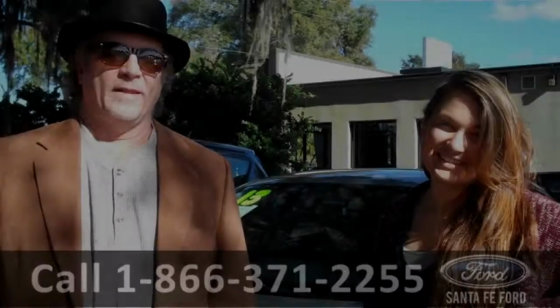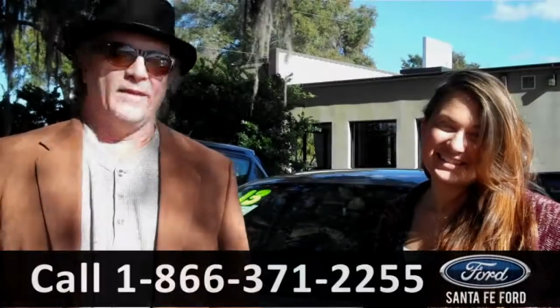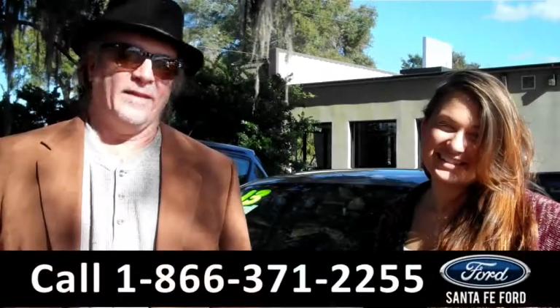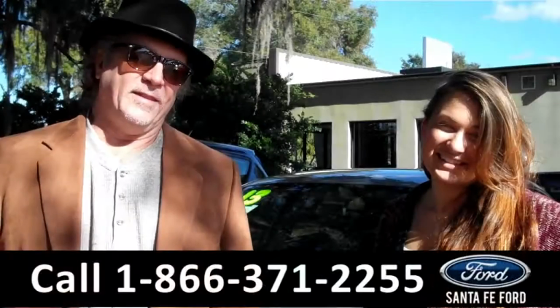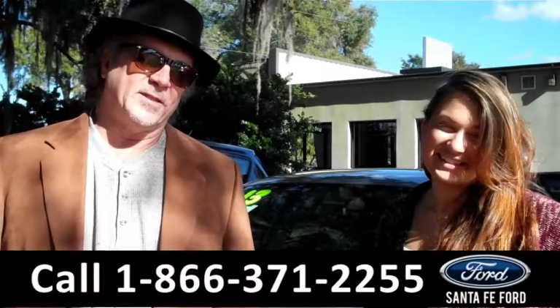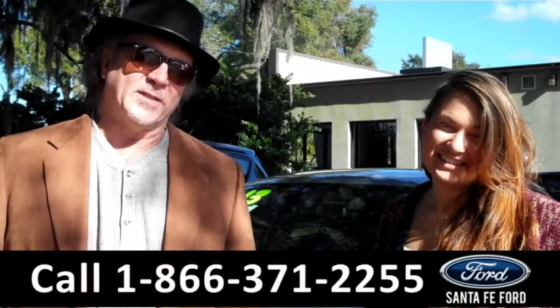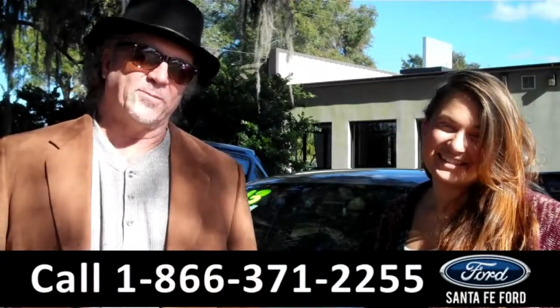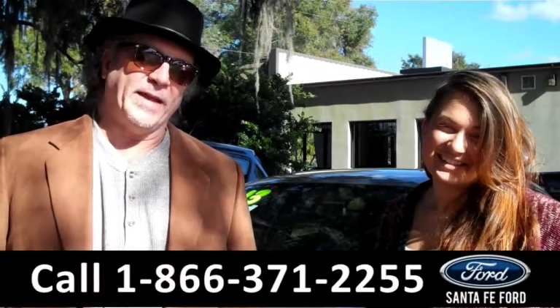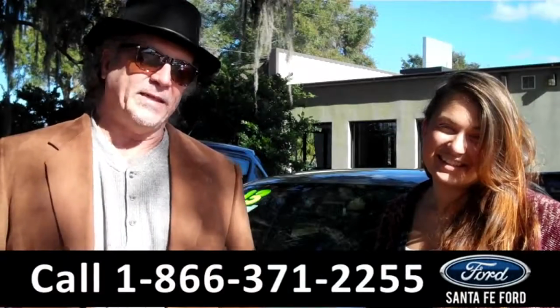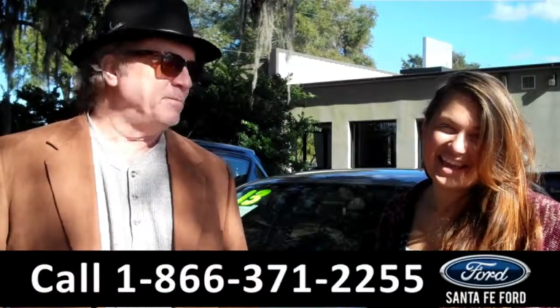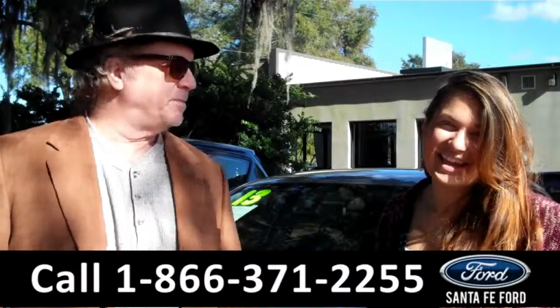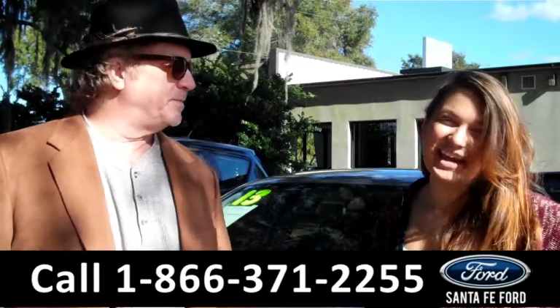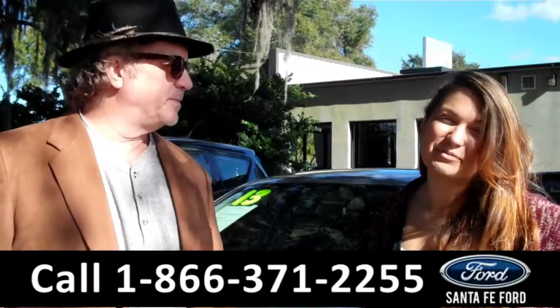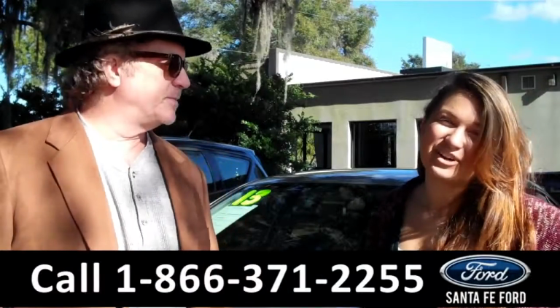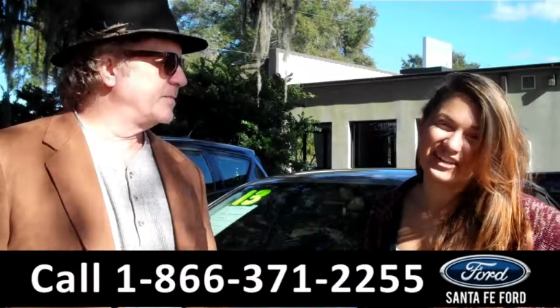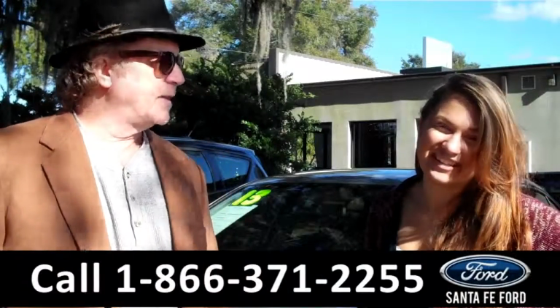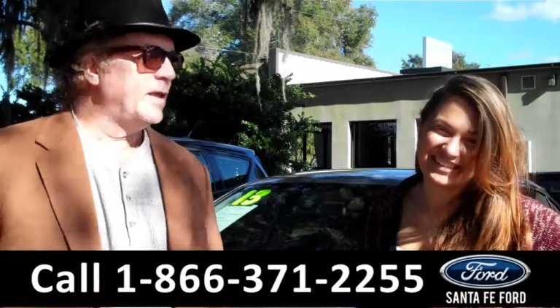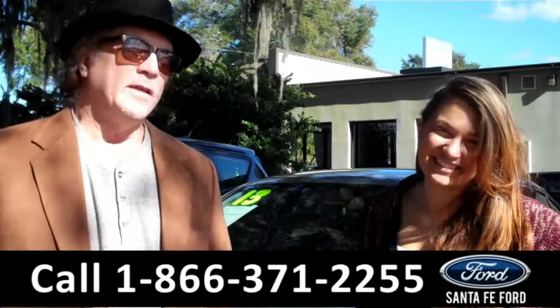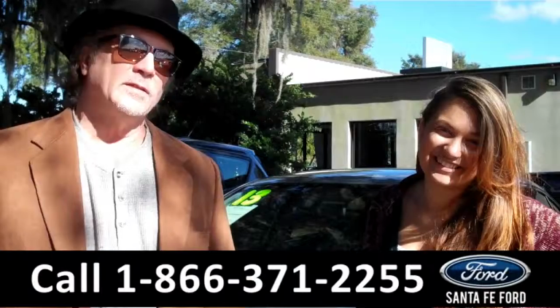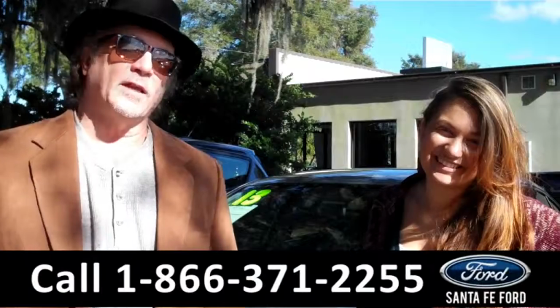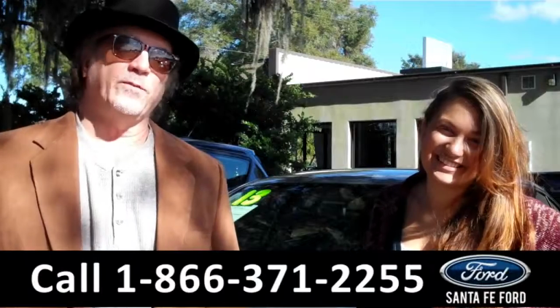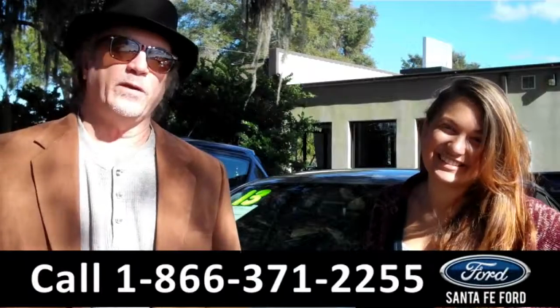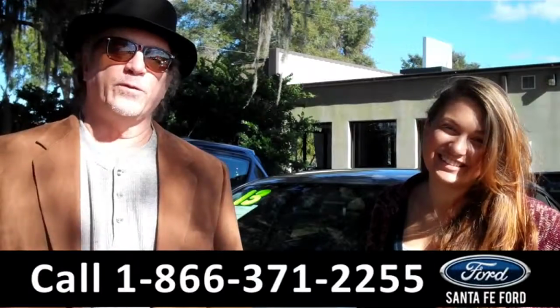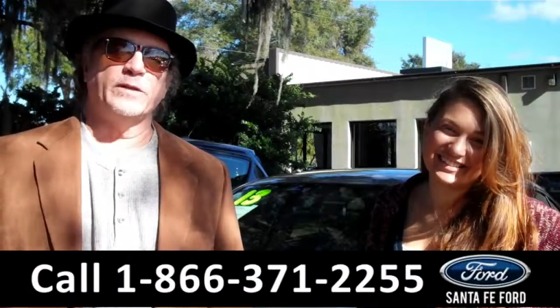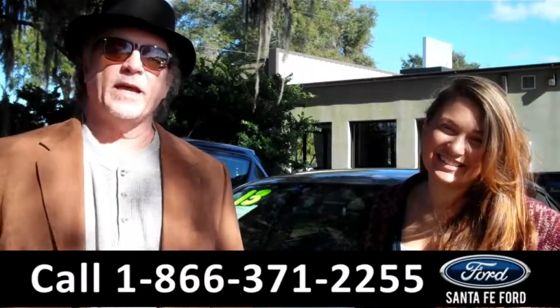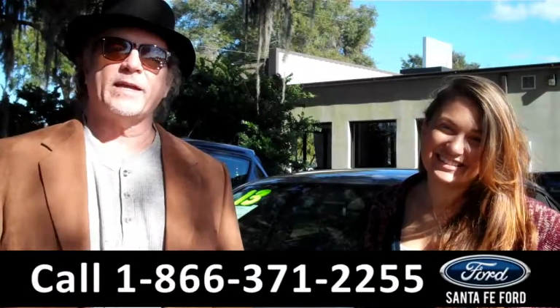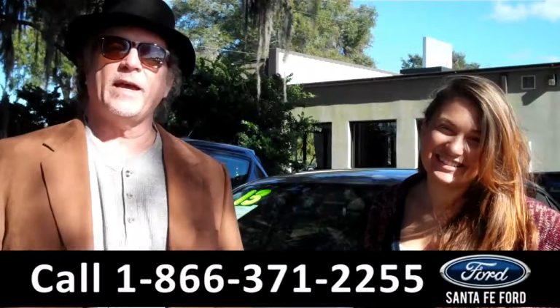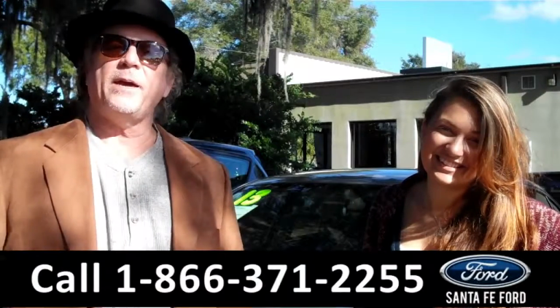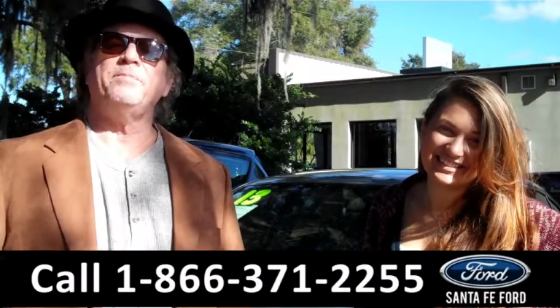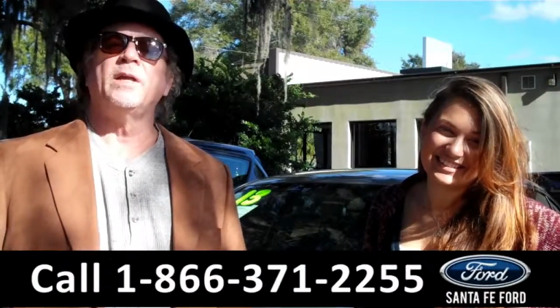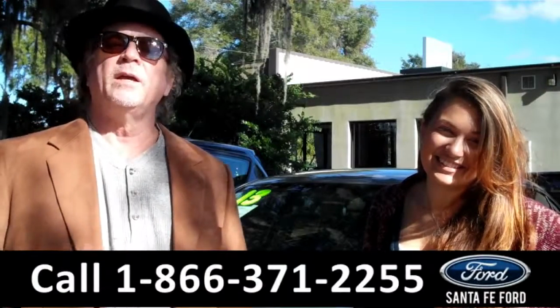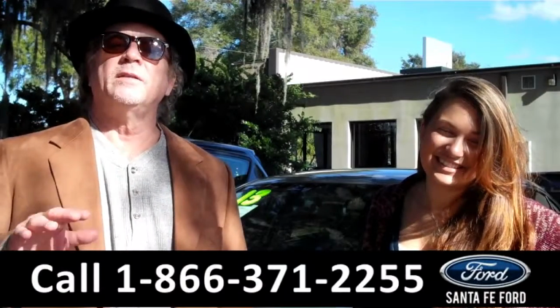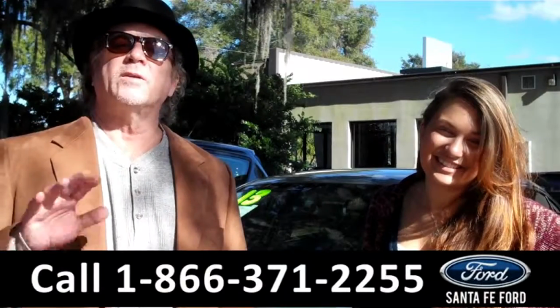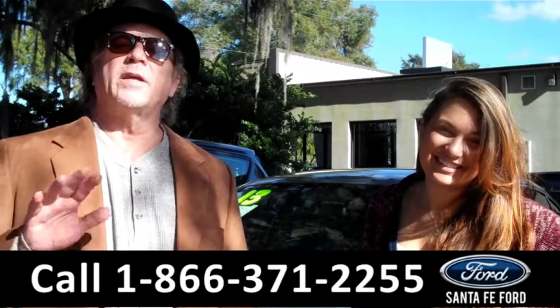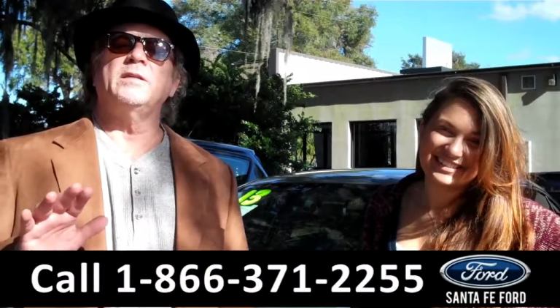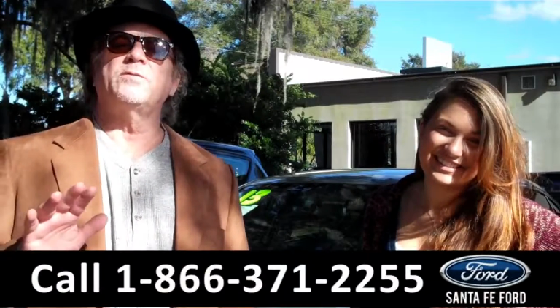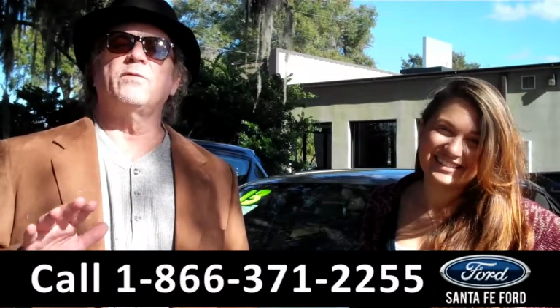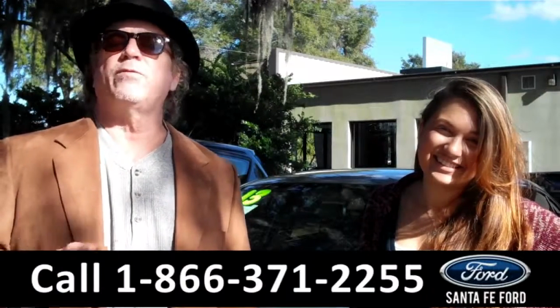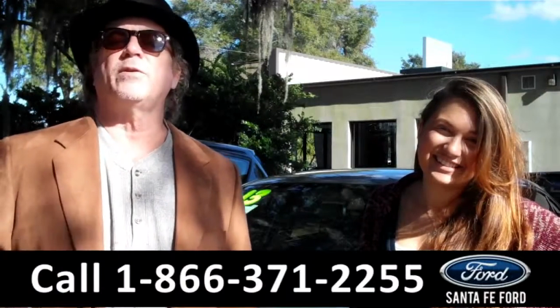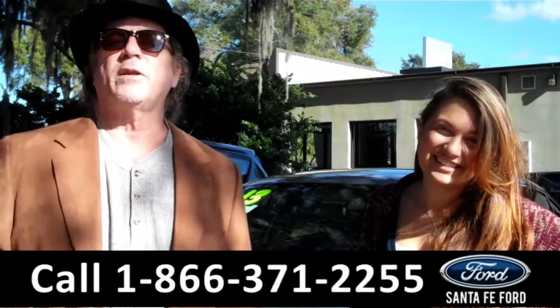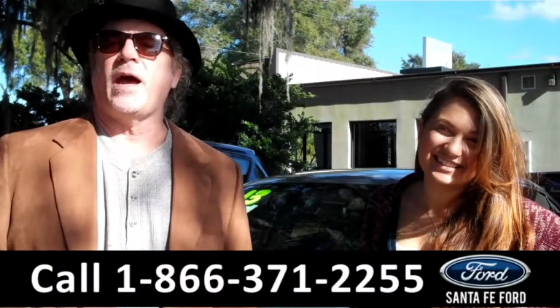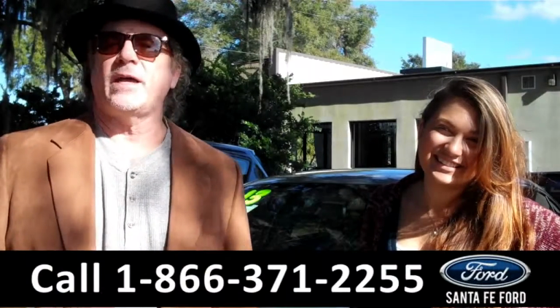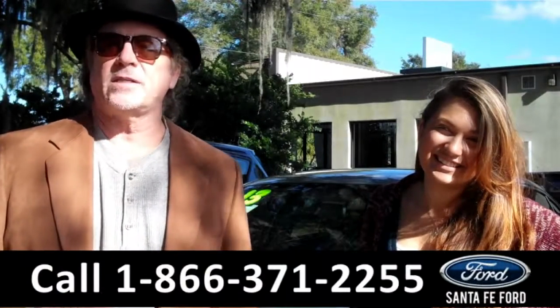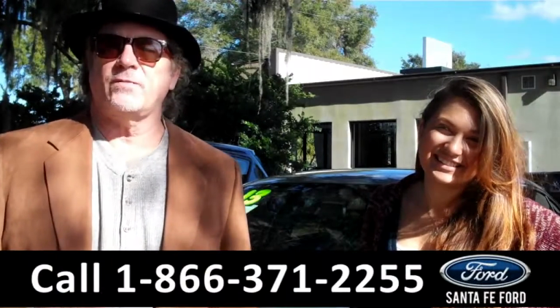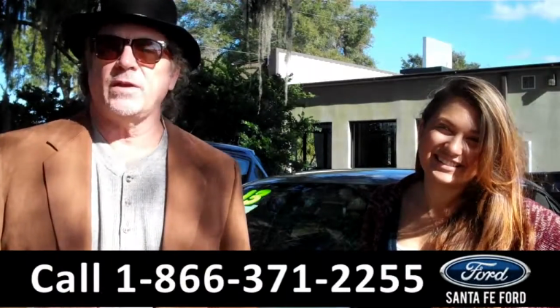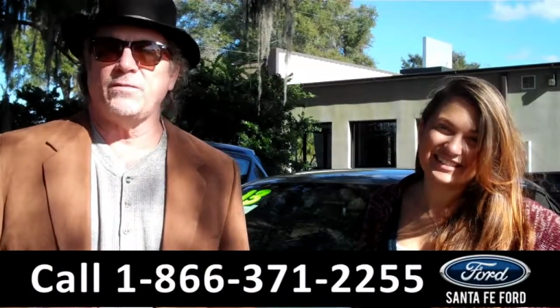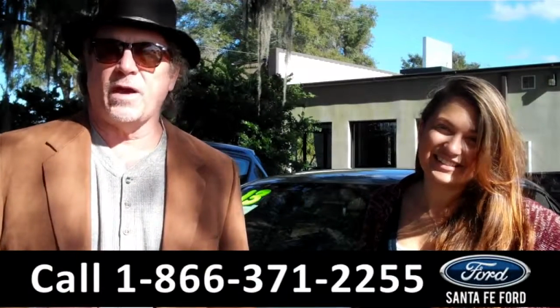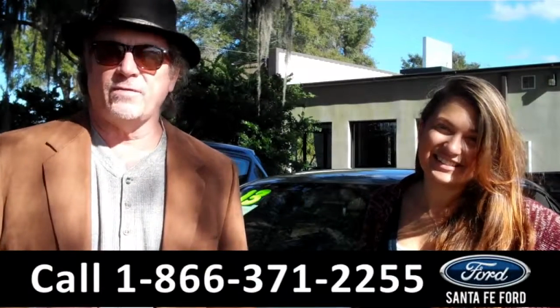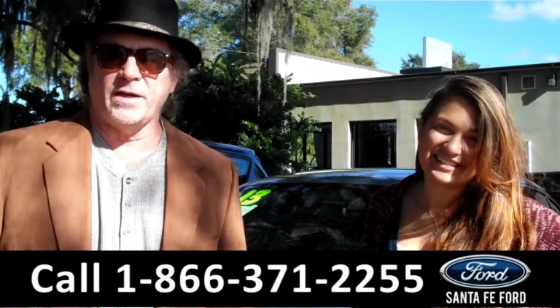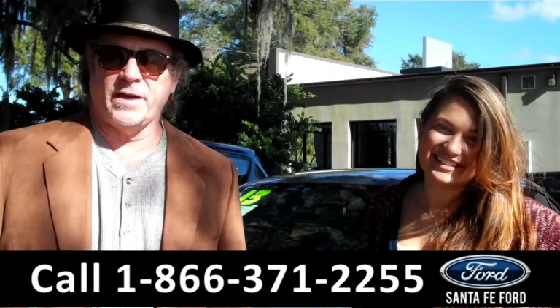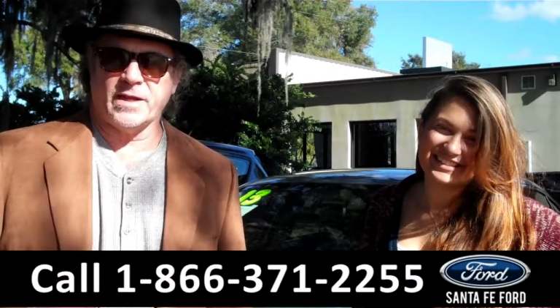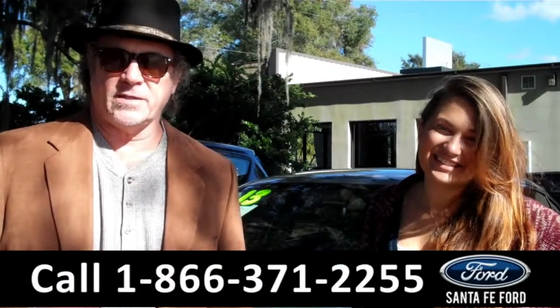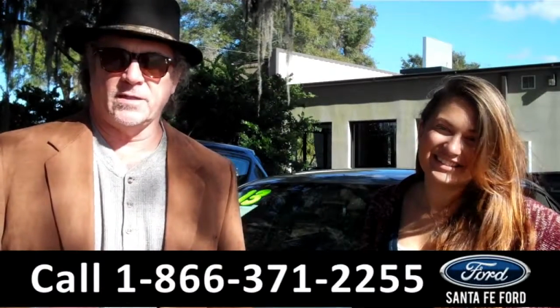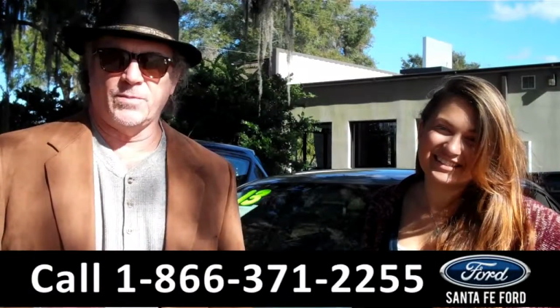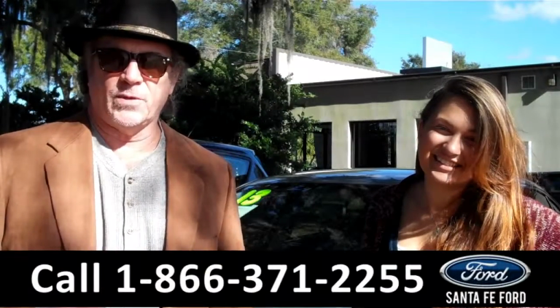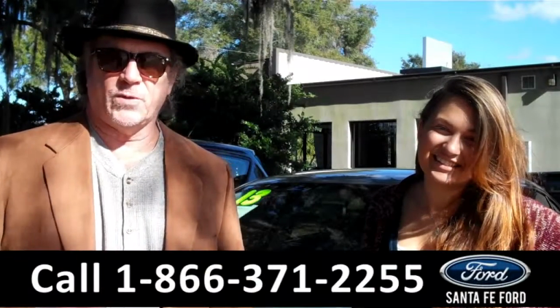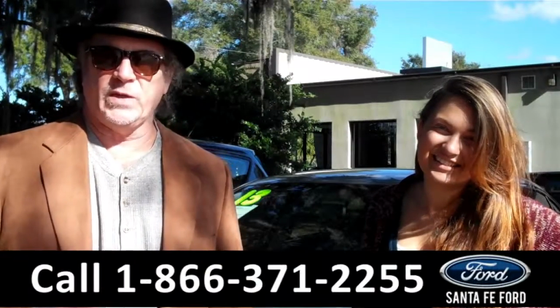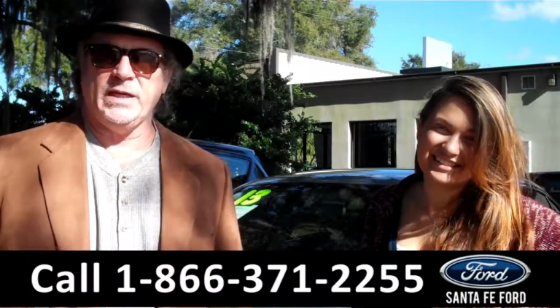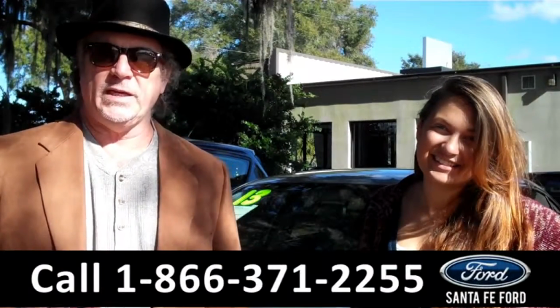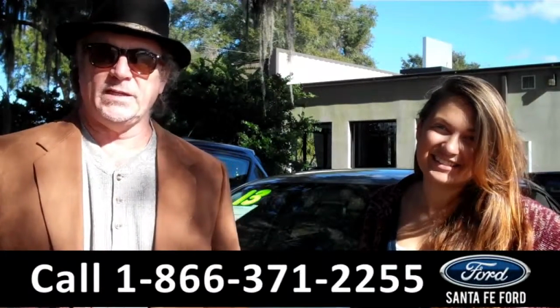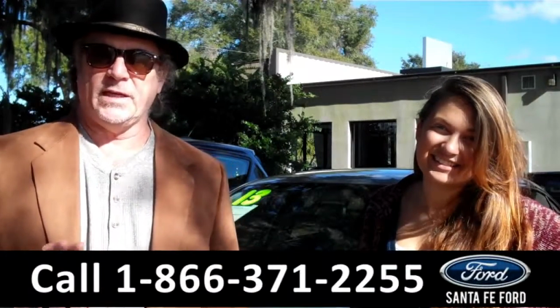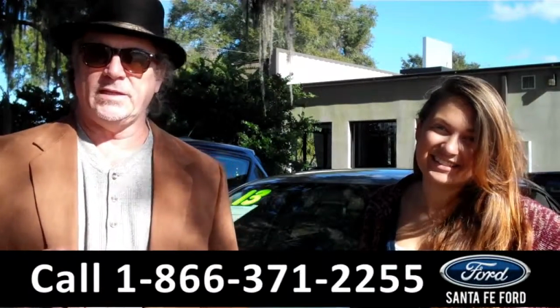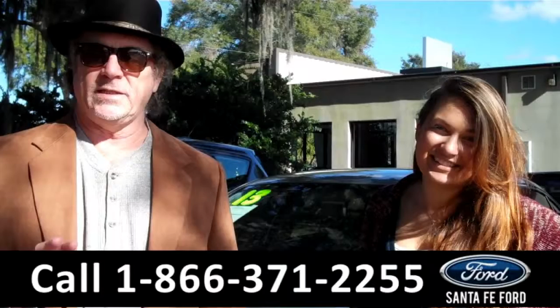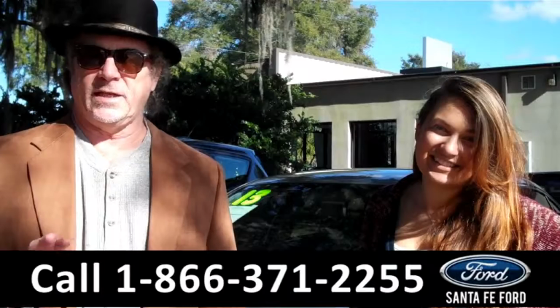Hey, this is Randy, and I'm Carly, SantaFeFord.com, near Gainesville, Florida, I-75, right at exit number 399.